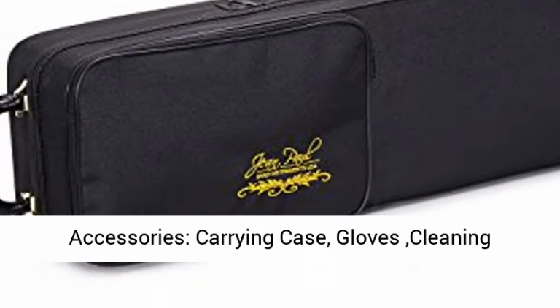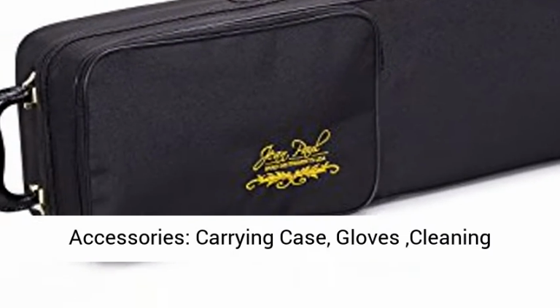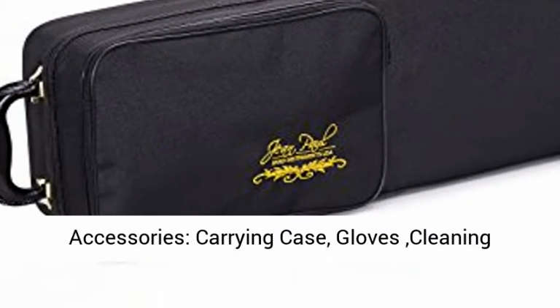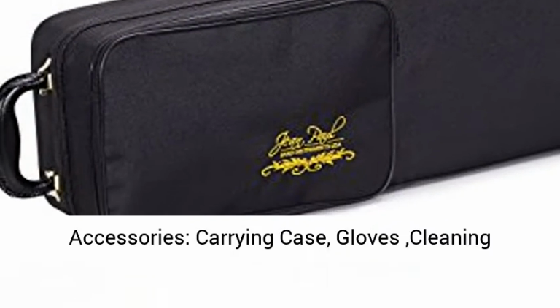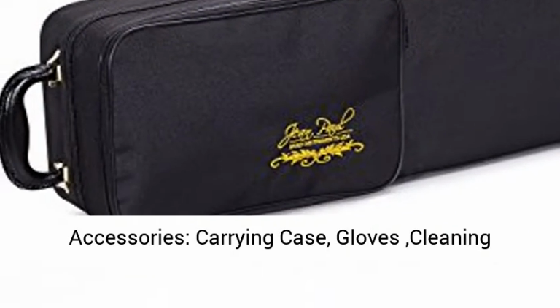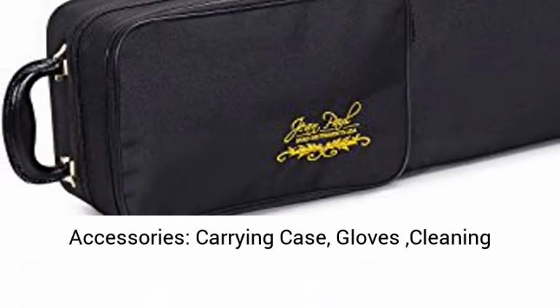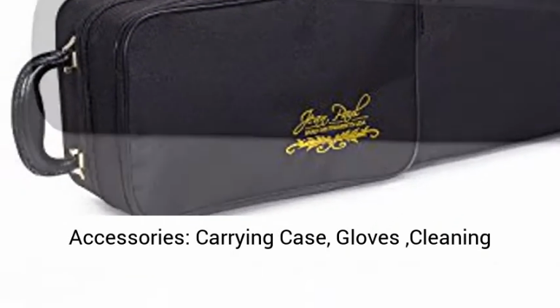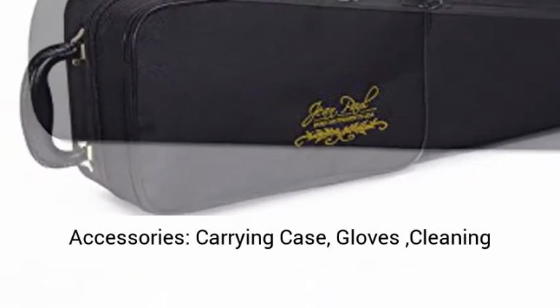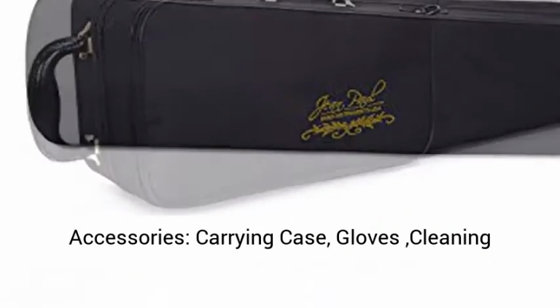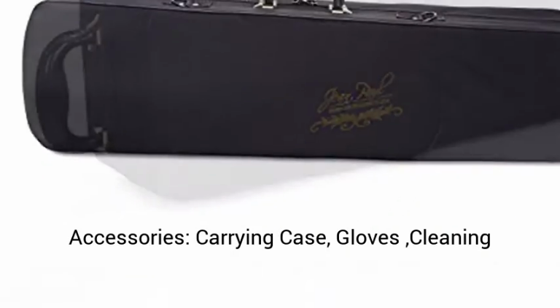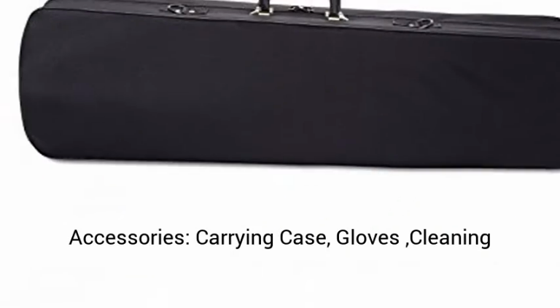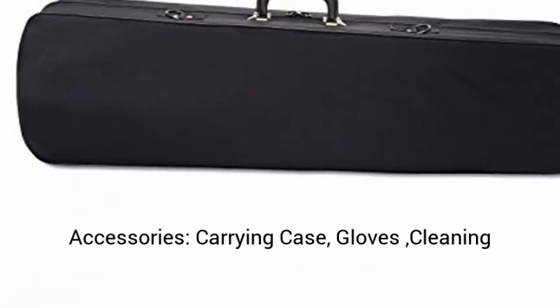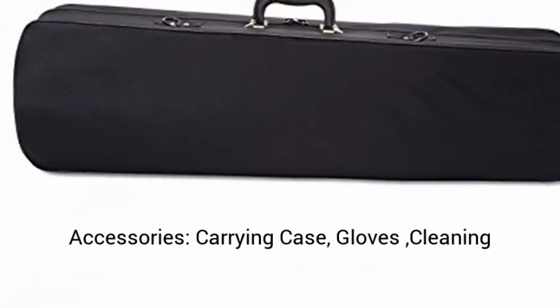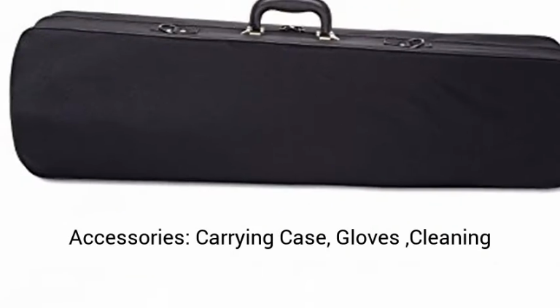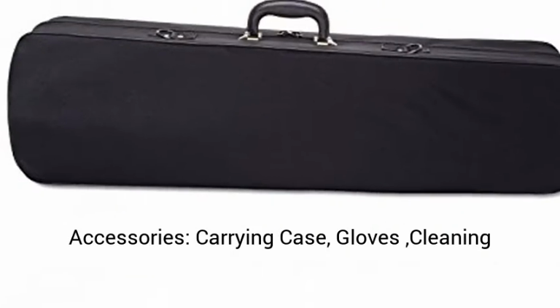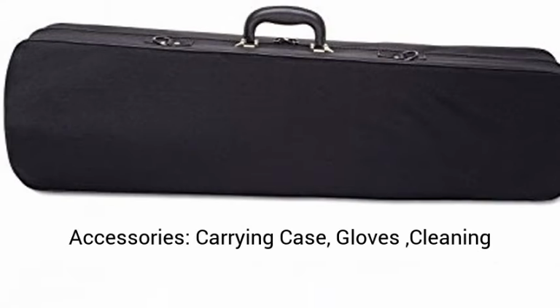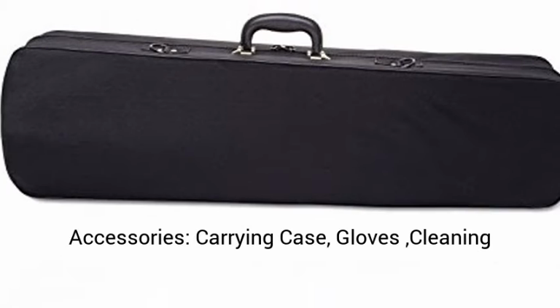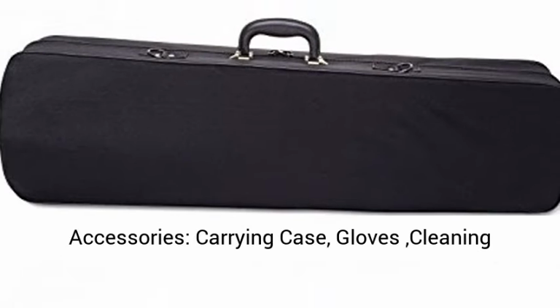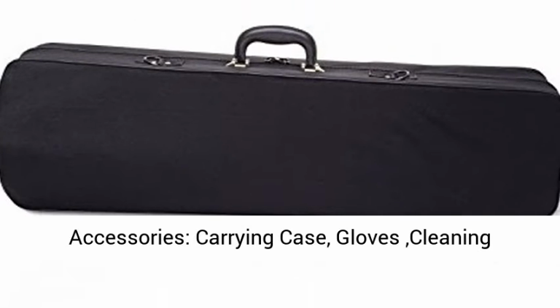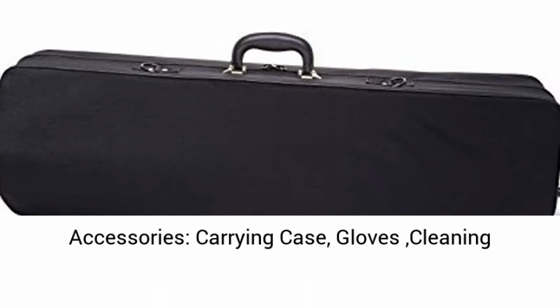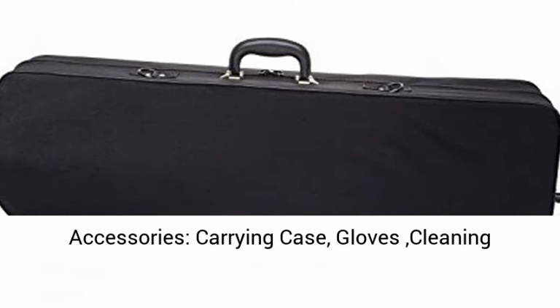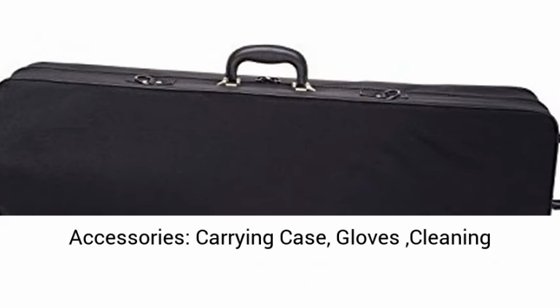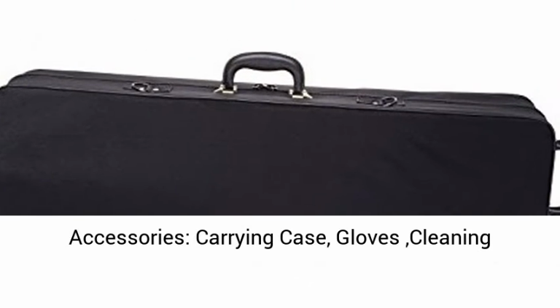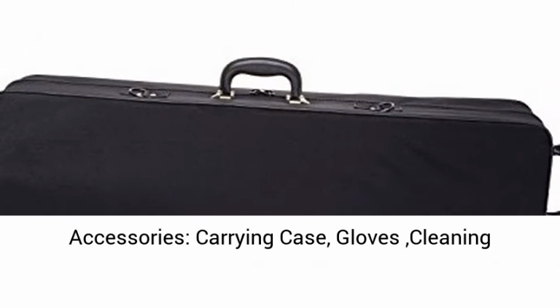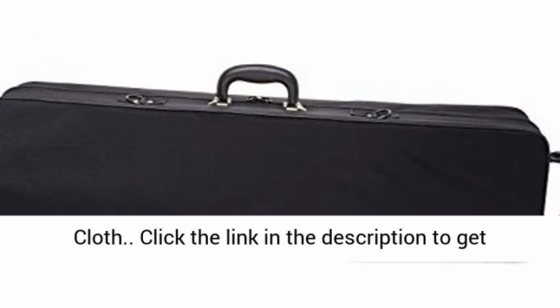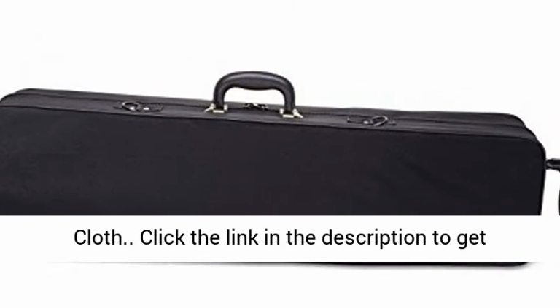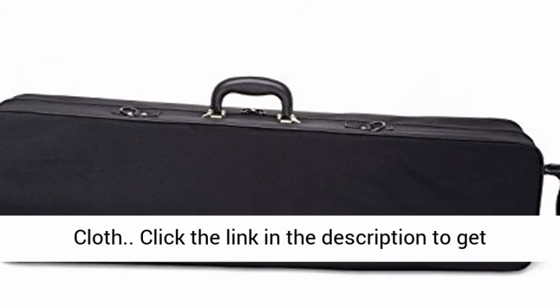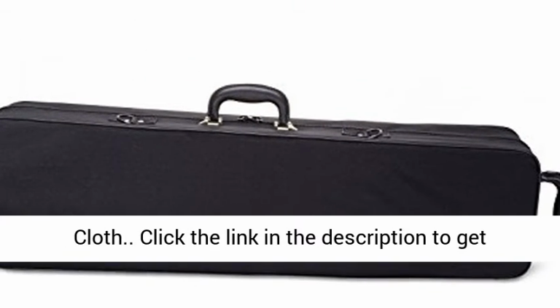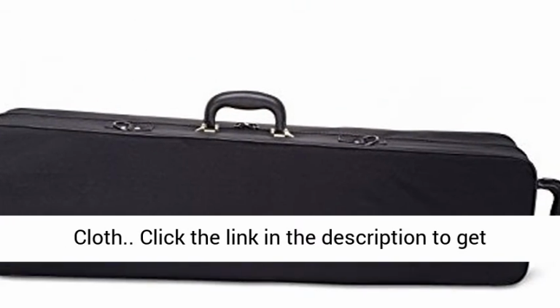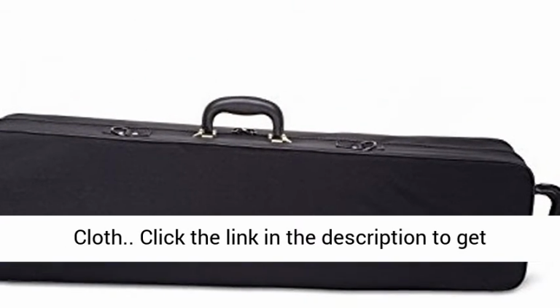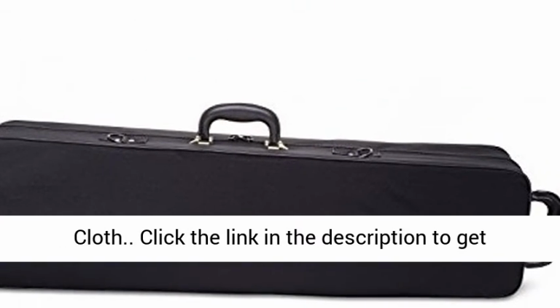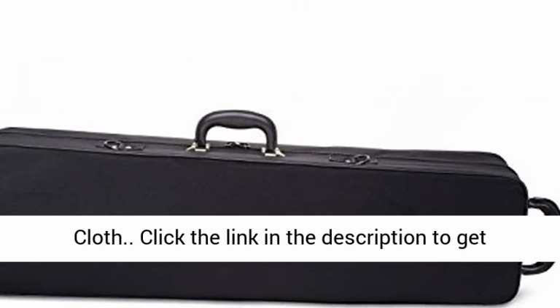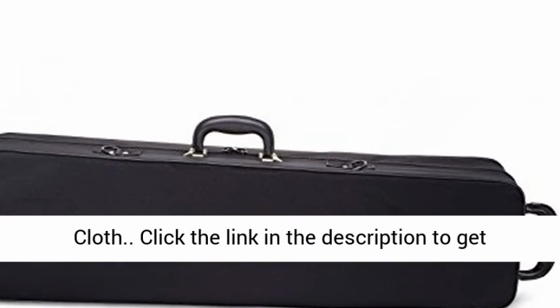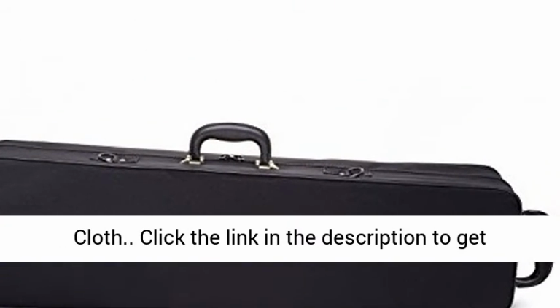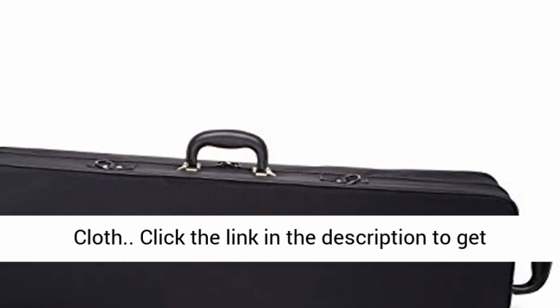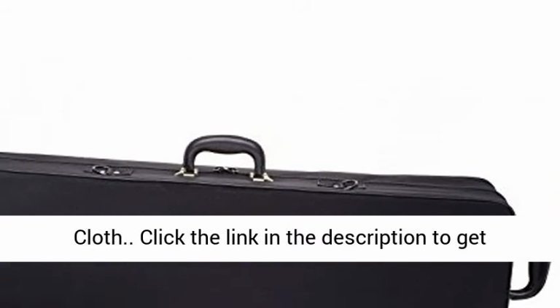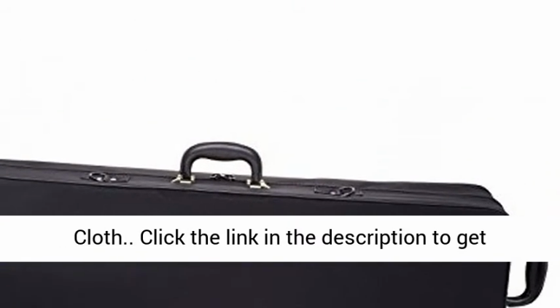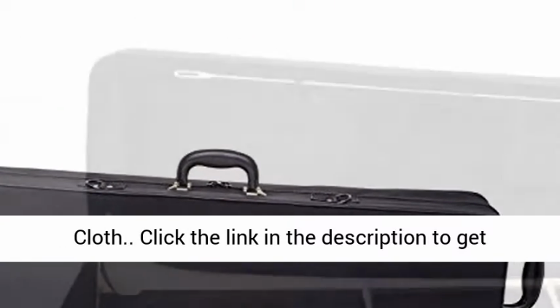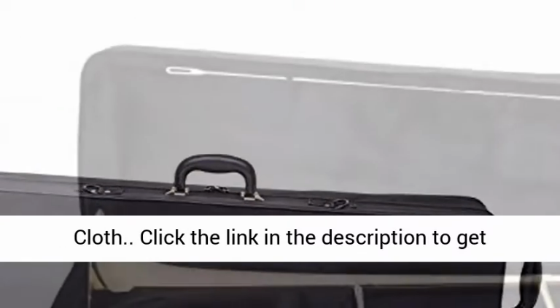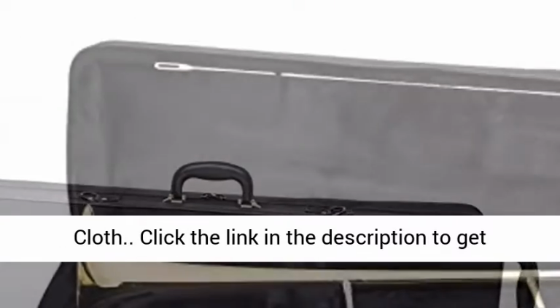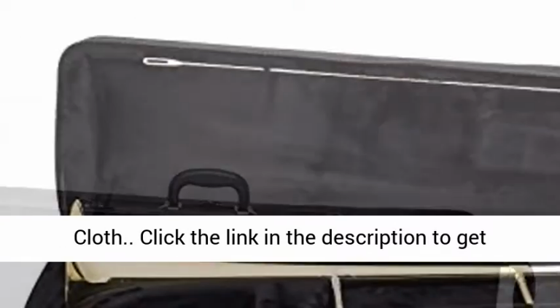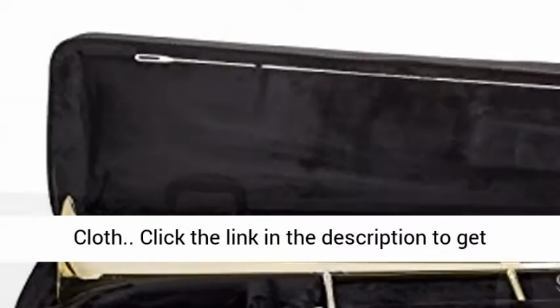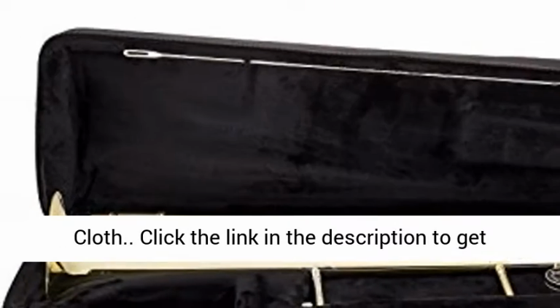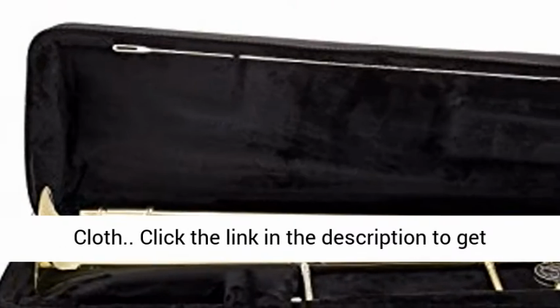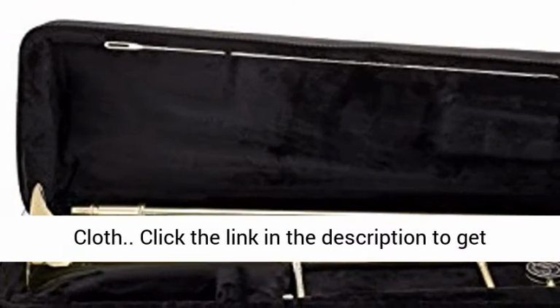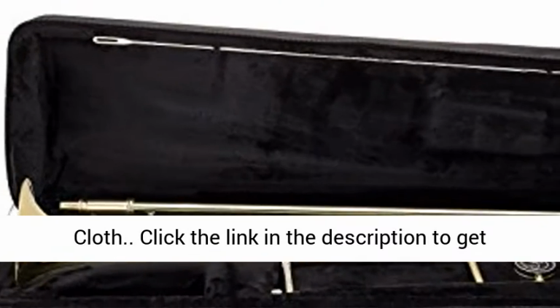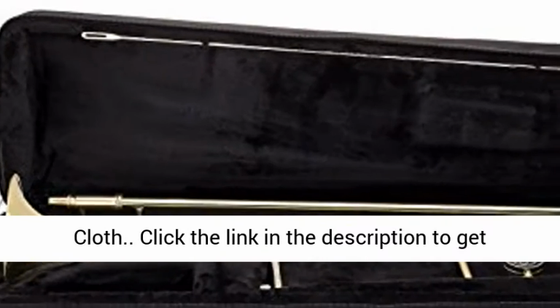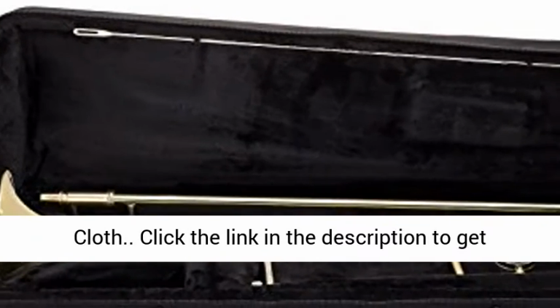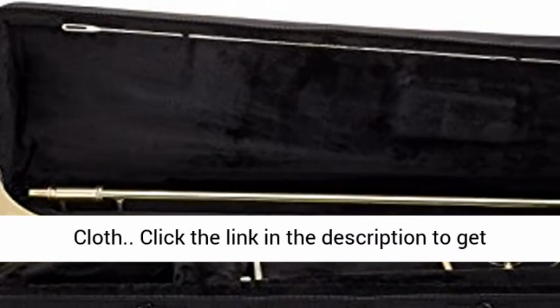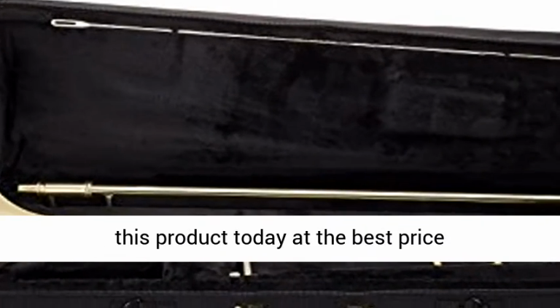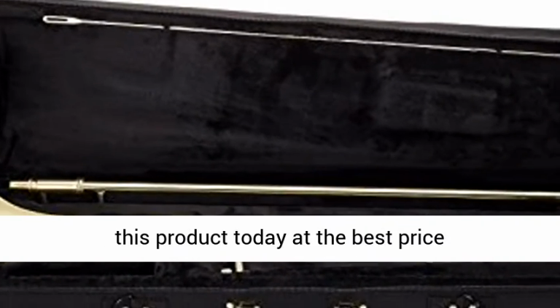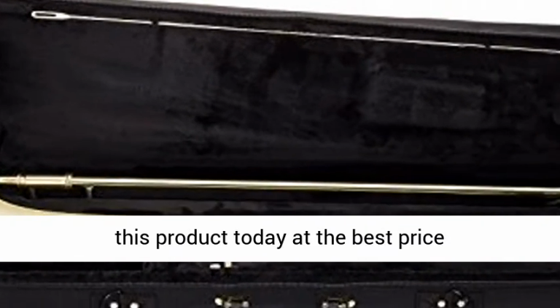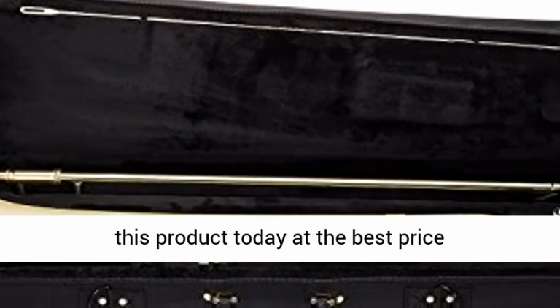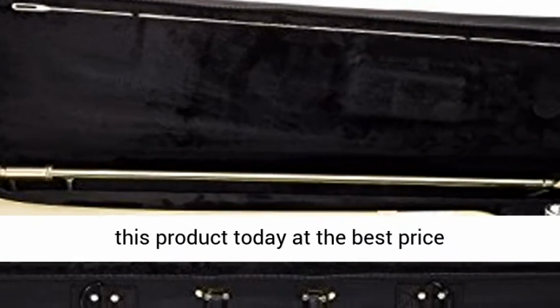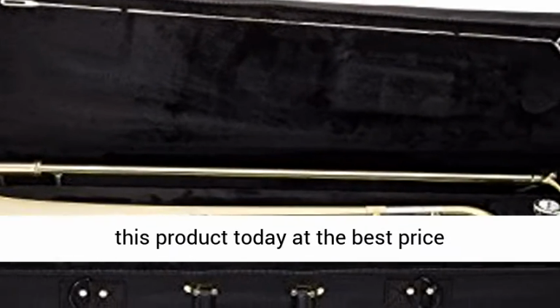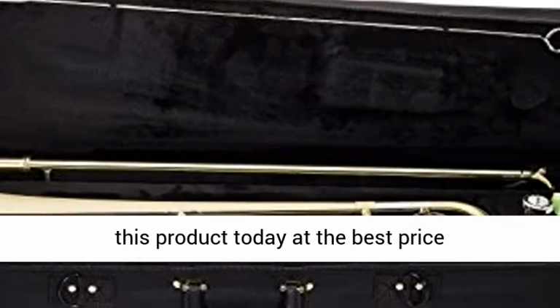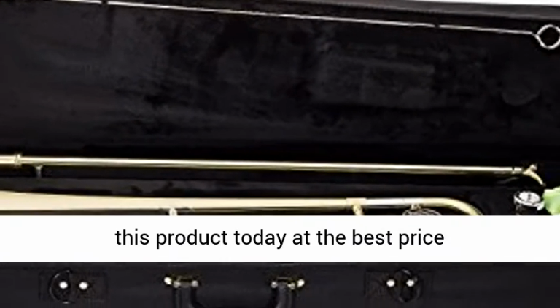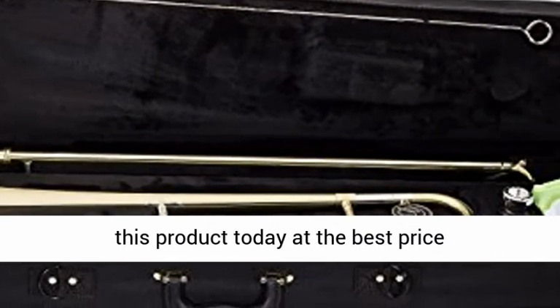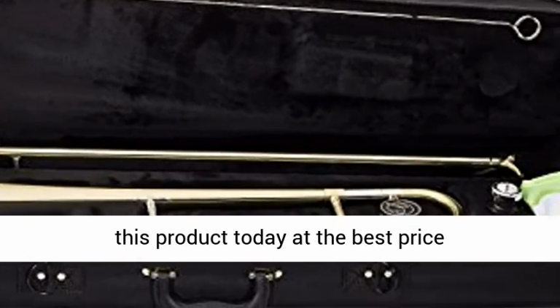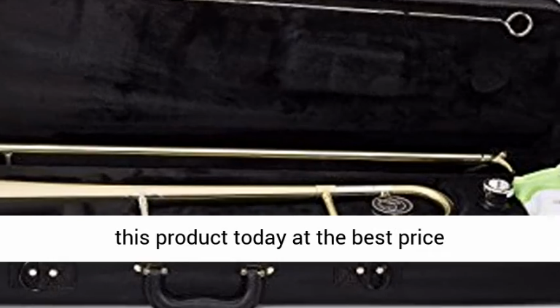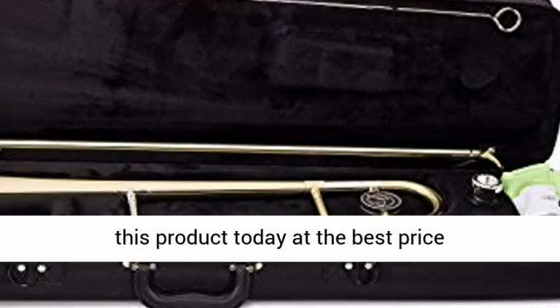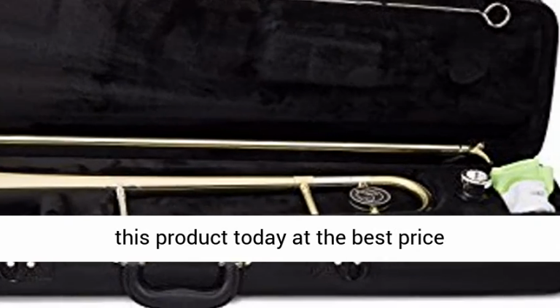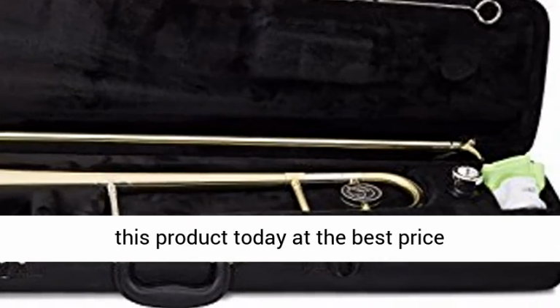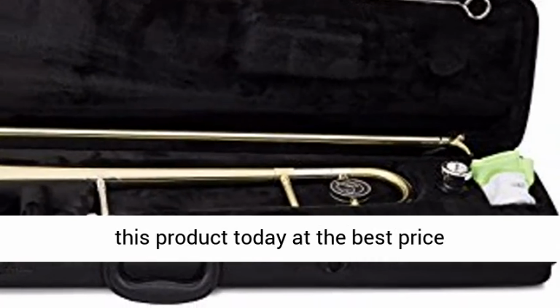Included accessories: carrying case, gloves, cleaning cloth. Click the link in the description to get this product today at the best price.